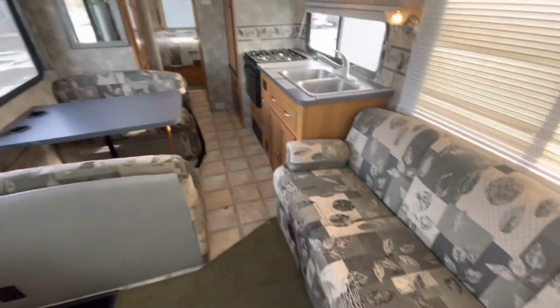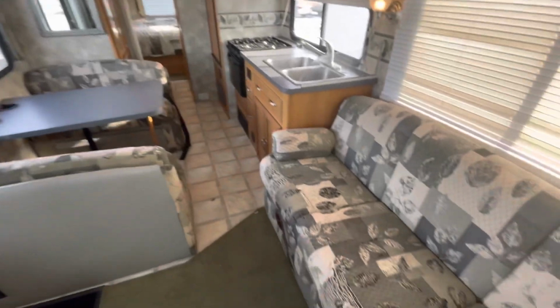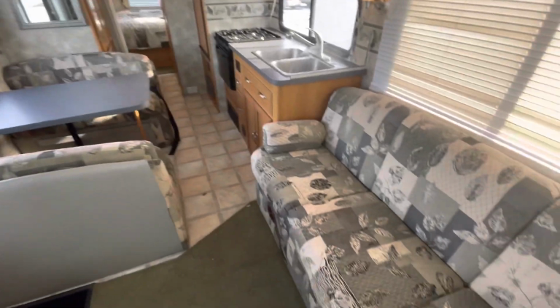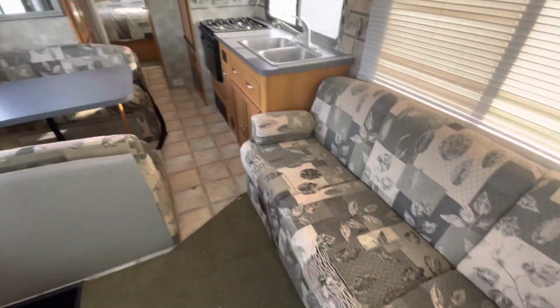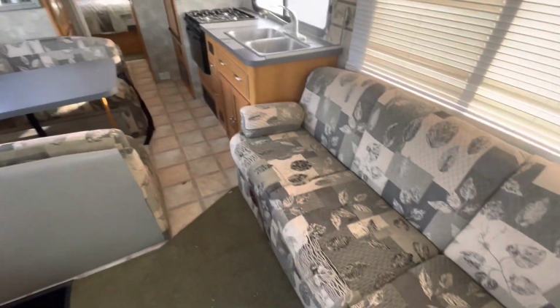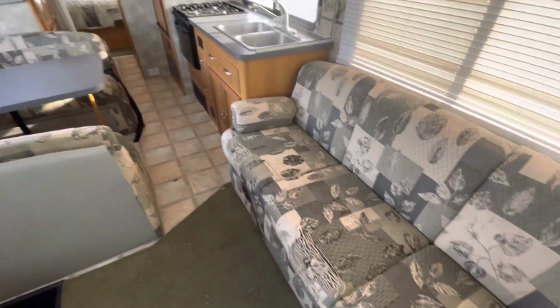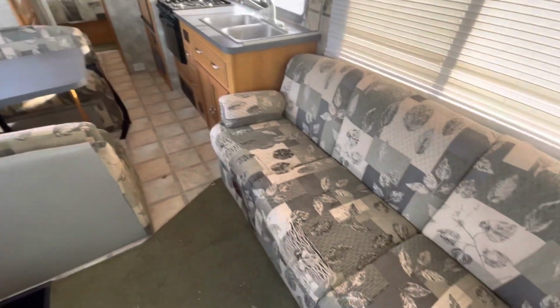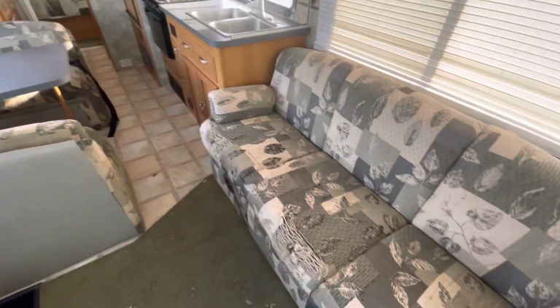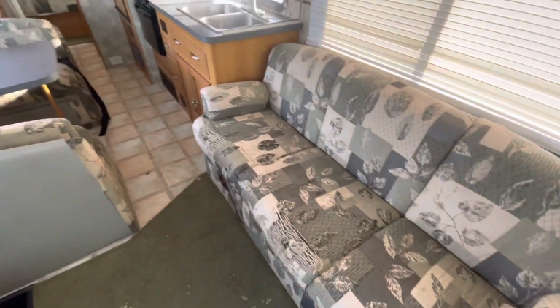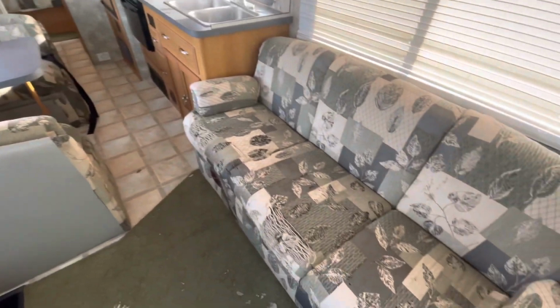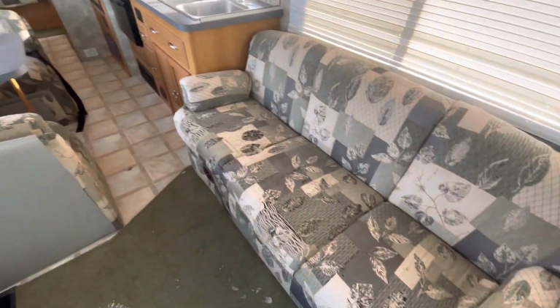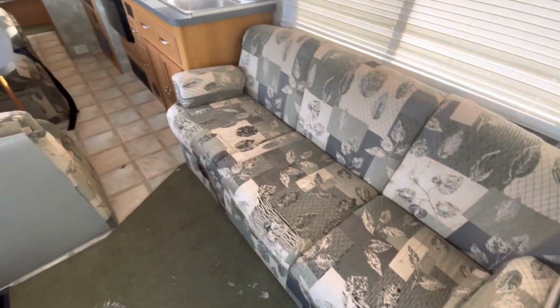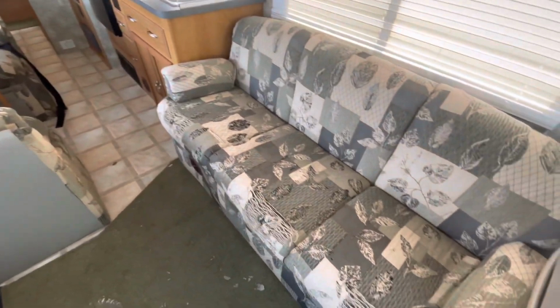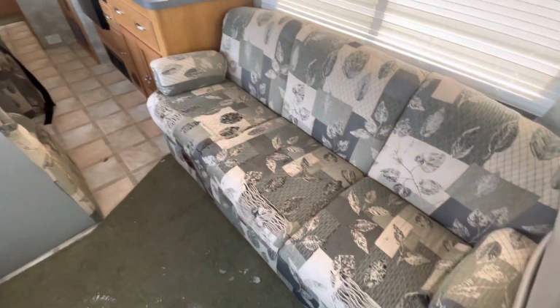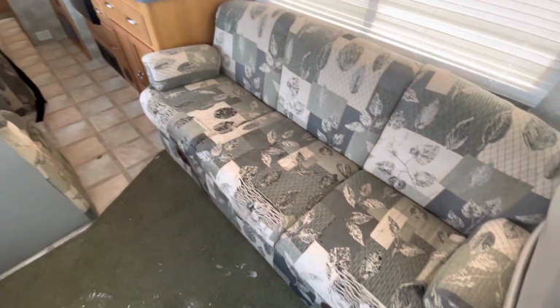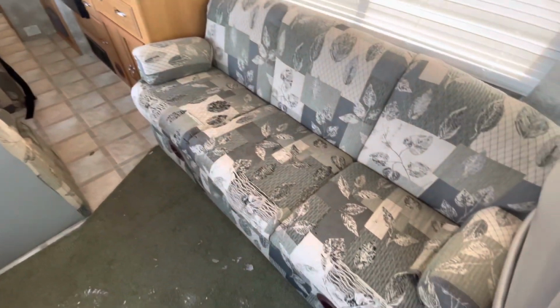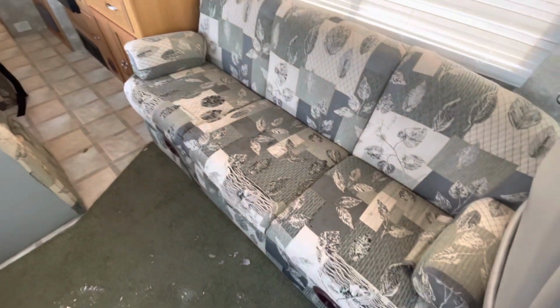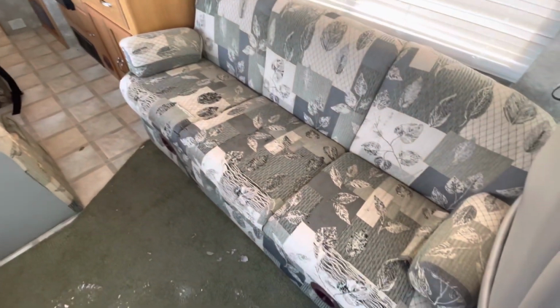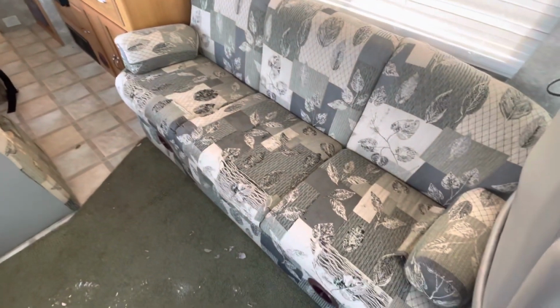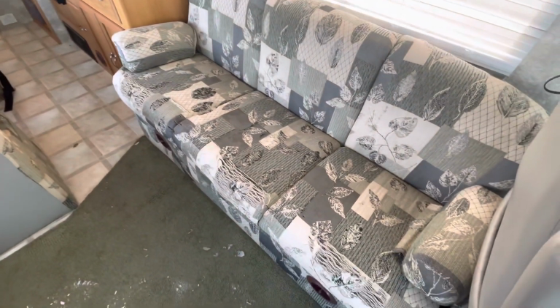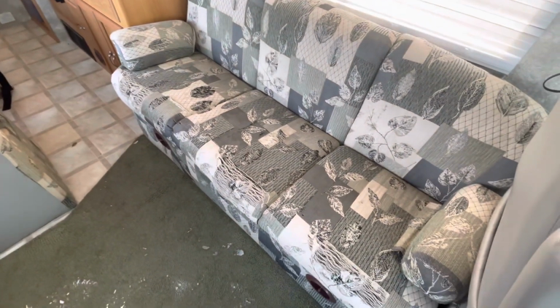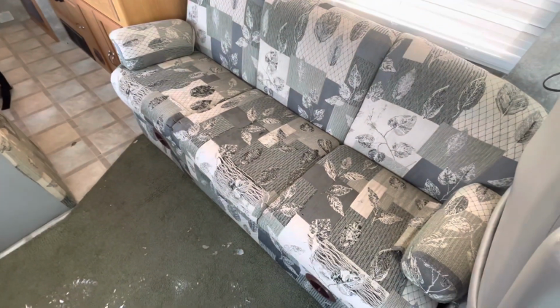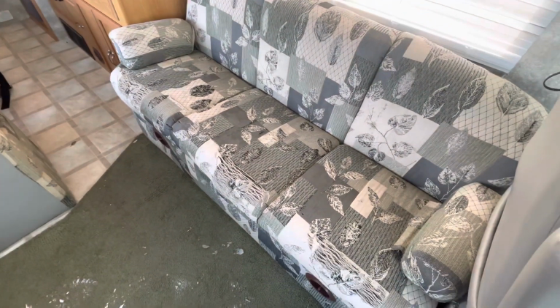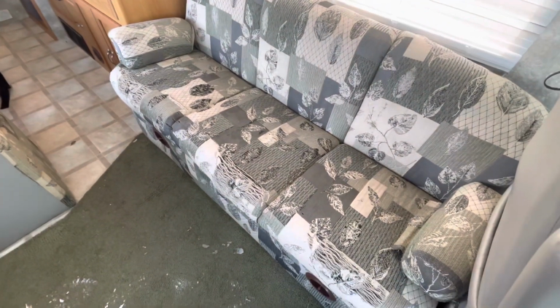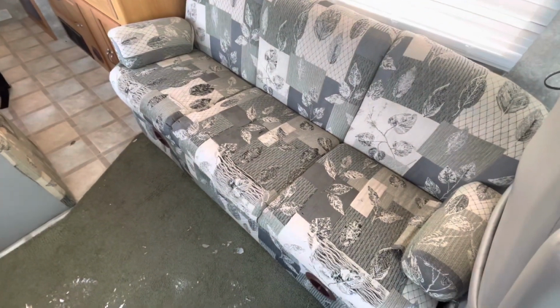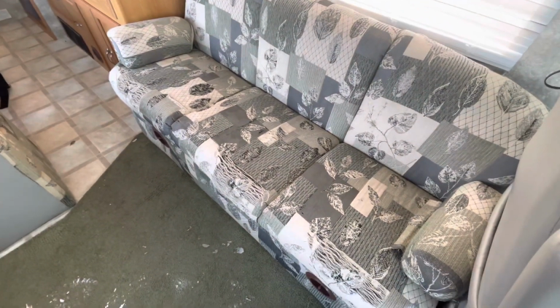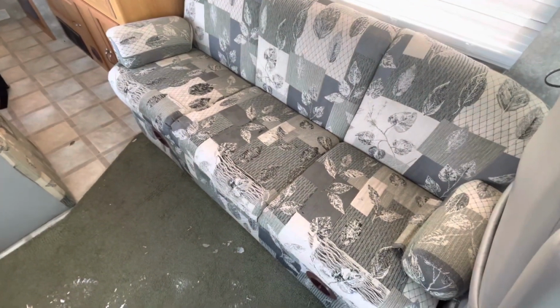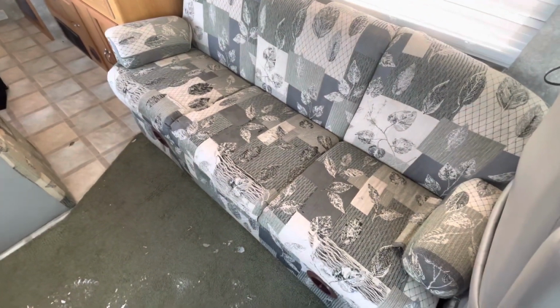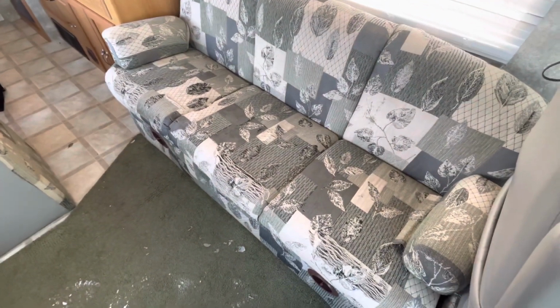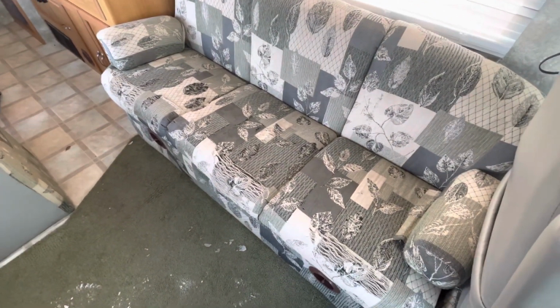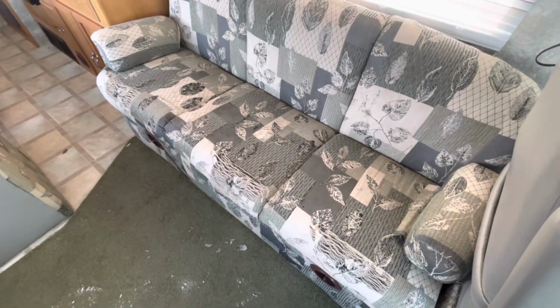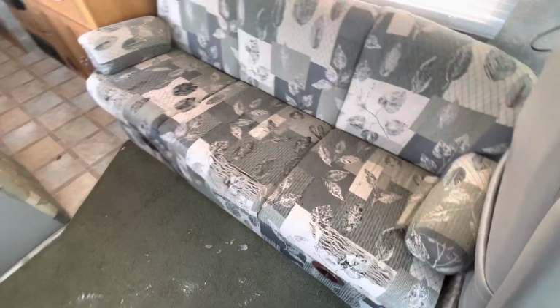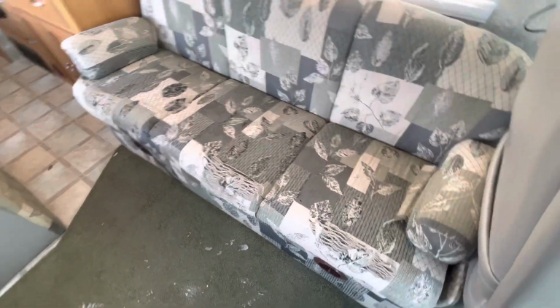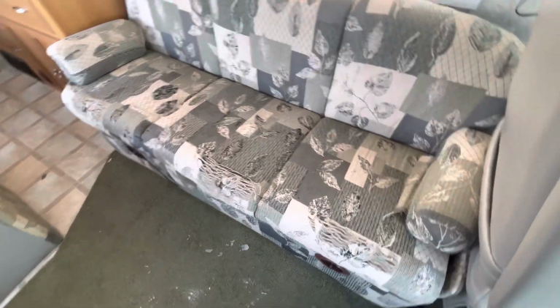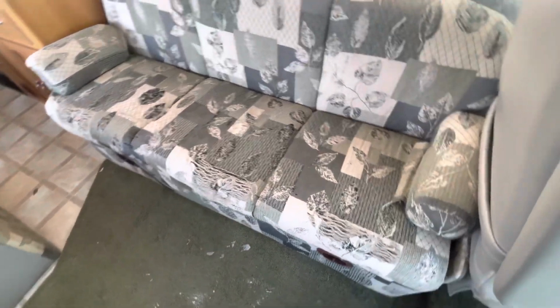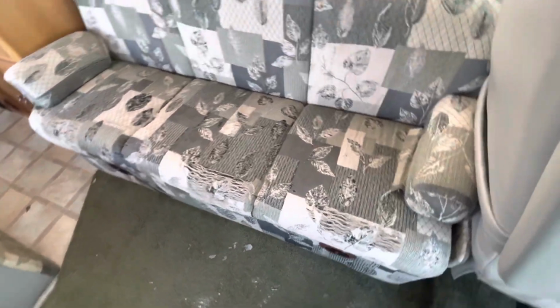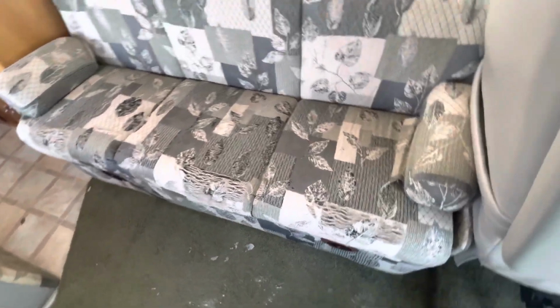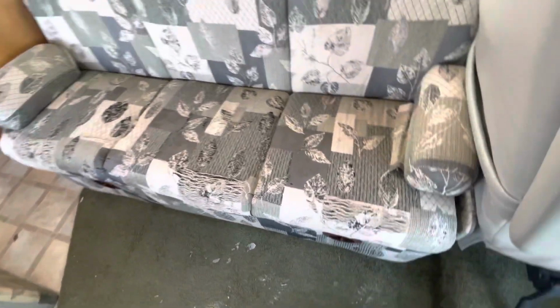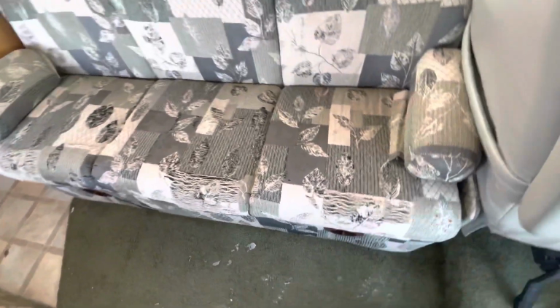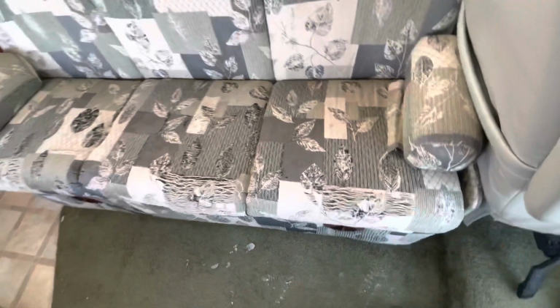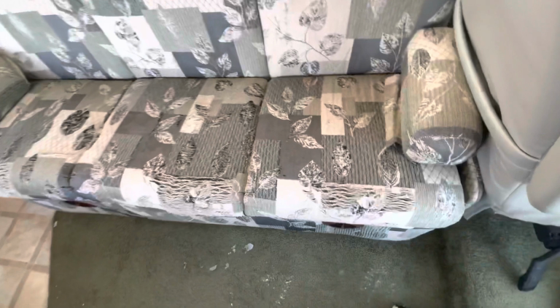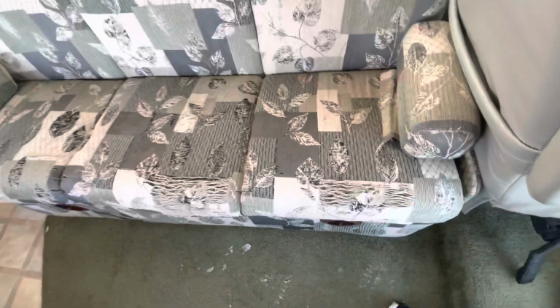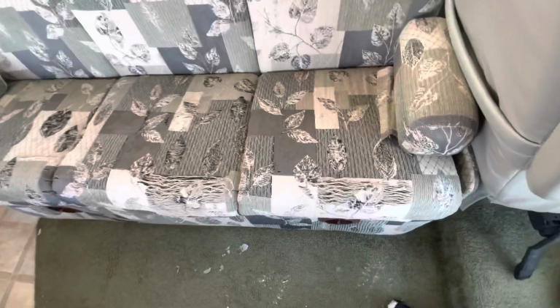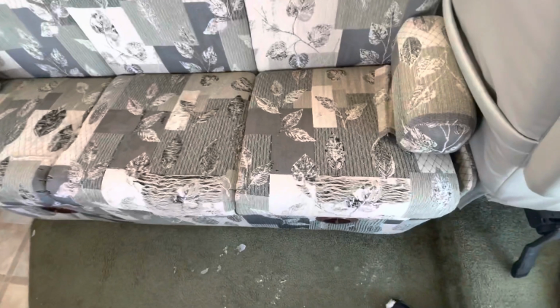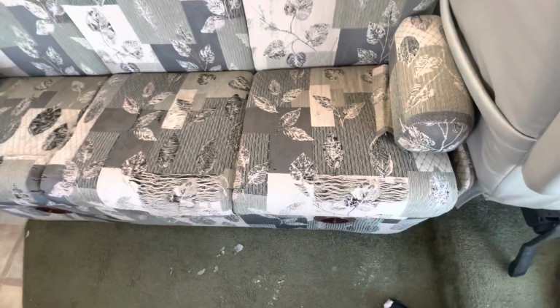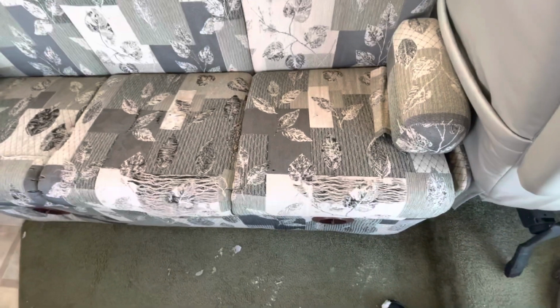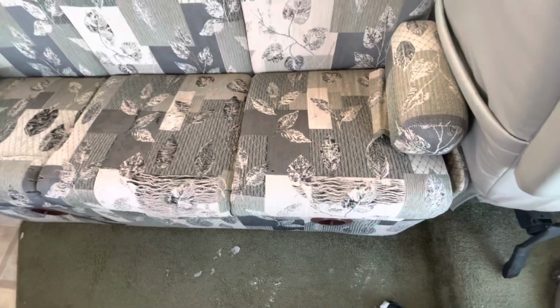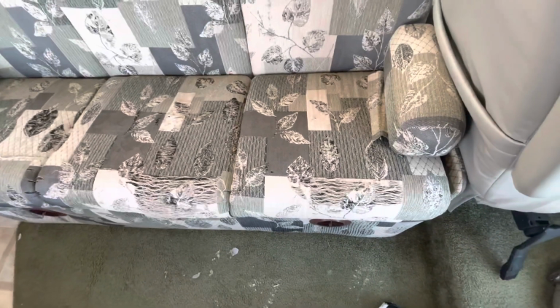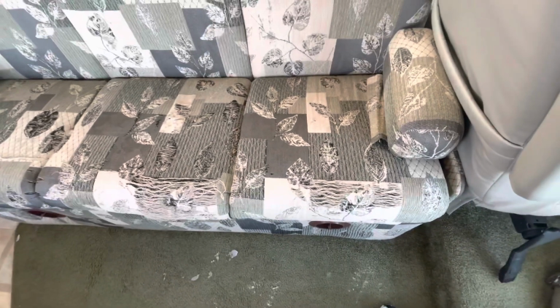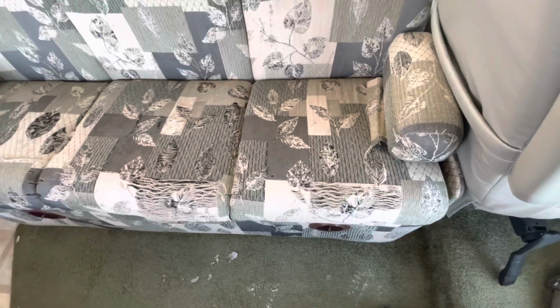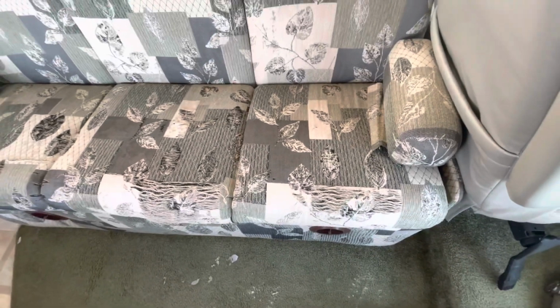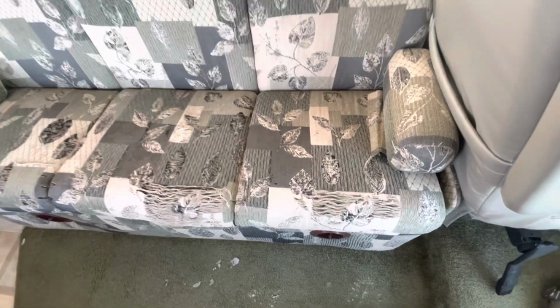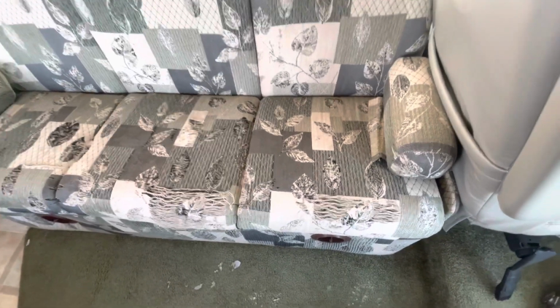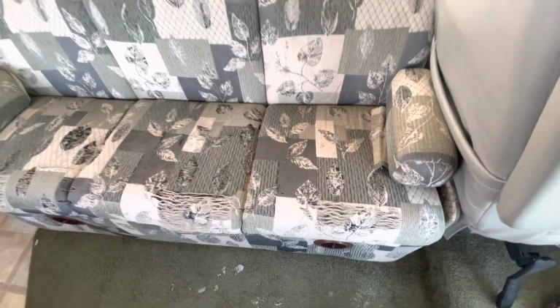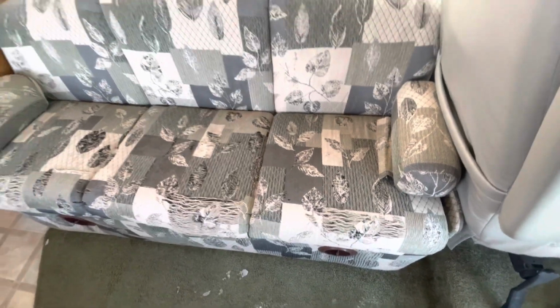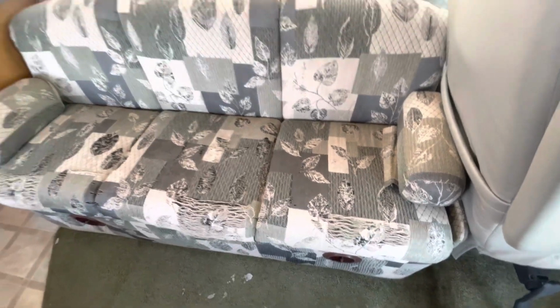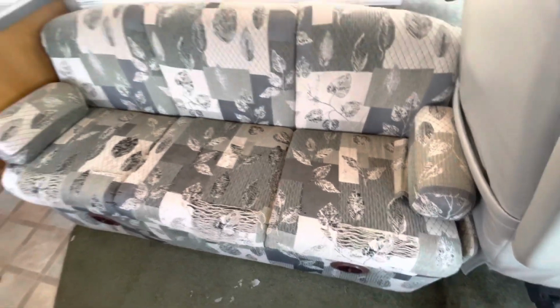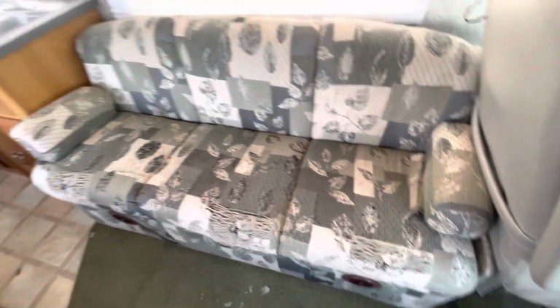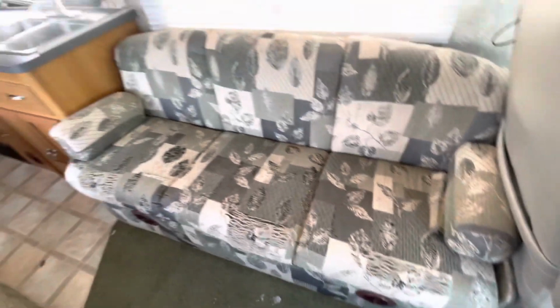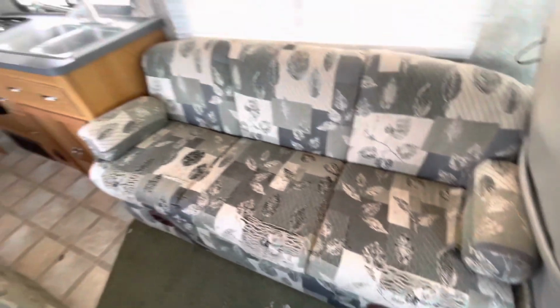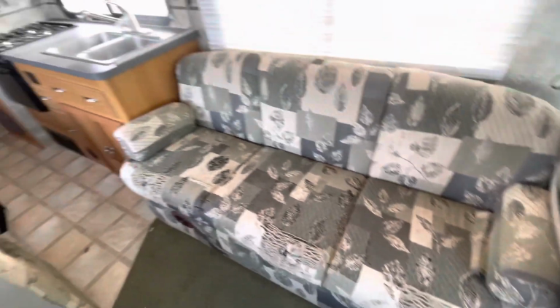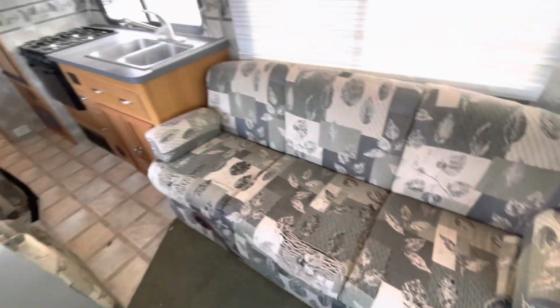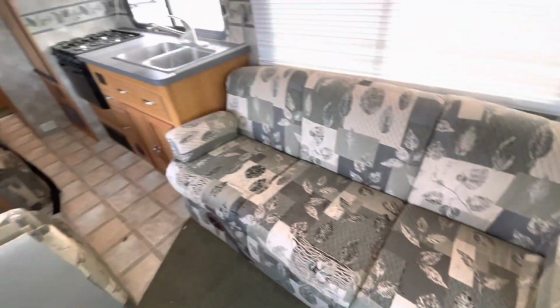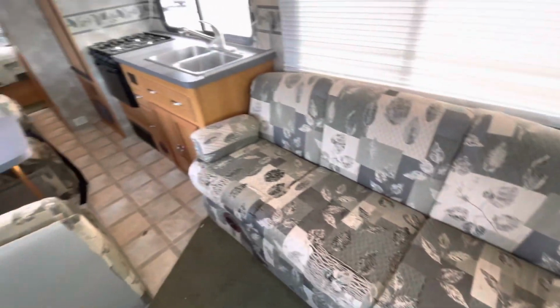We've got a jackknife couch here on the right, just to show a little bit of wear on there. Nothing major, but it is a 2006.